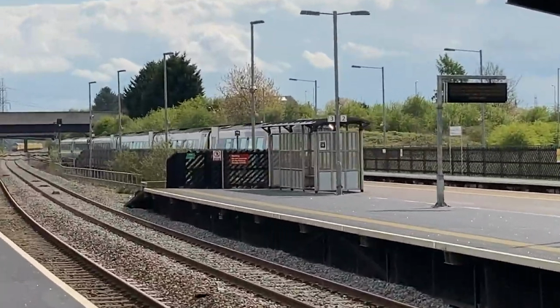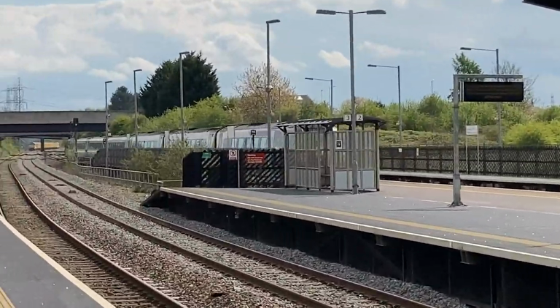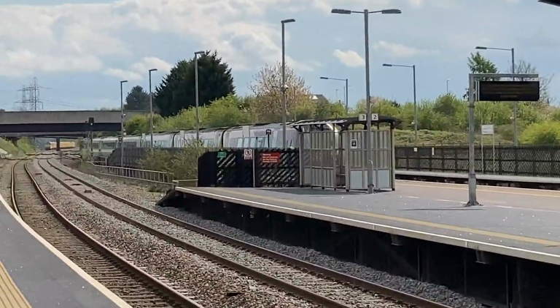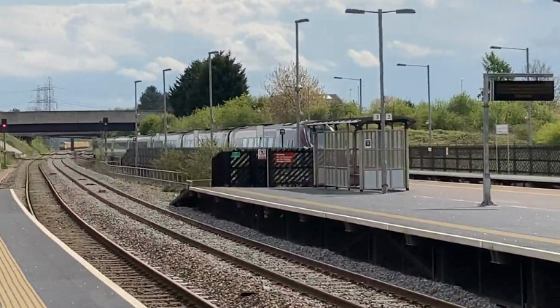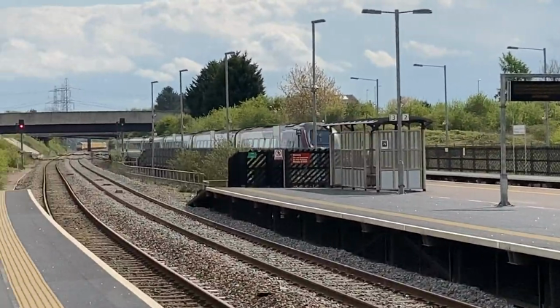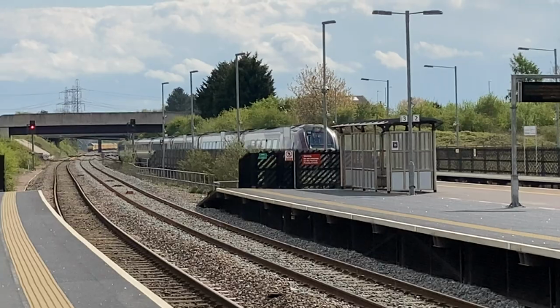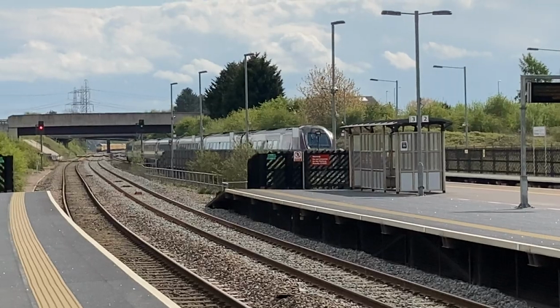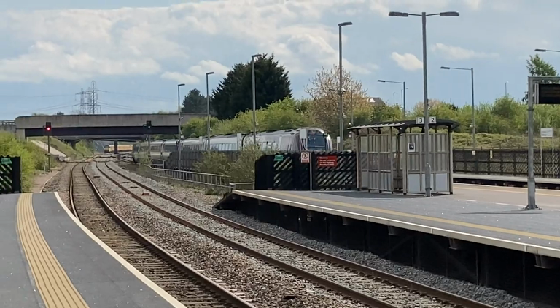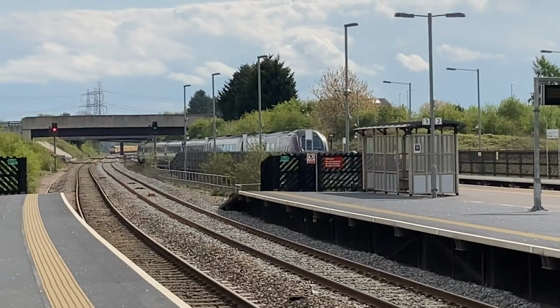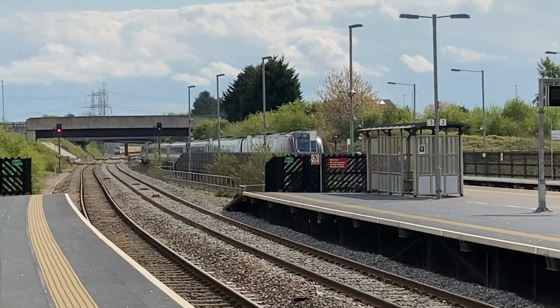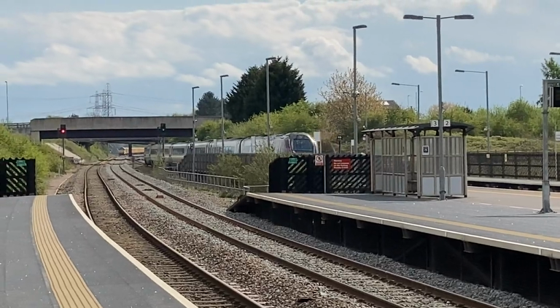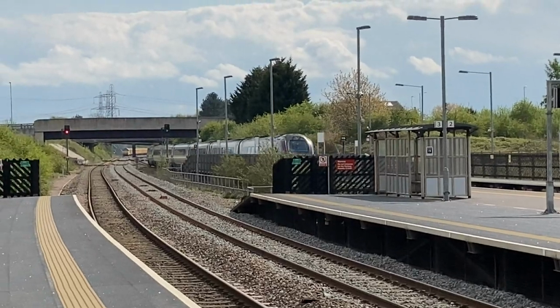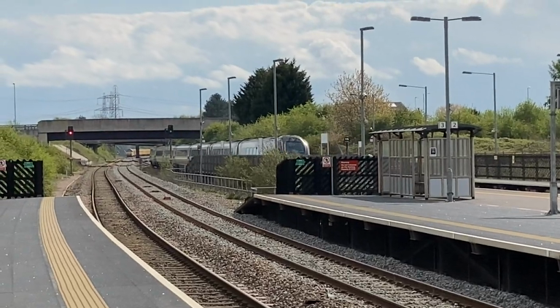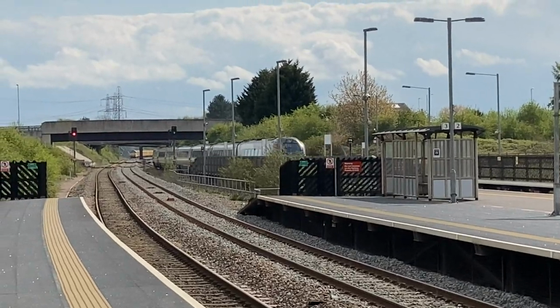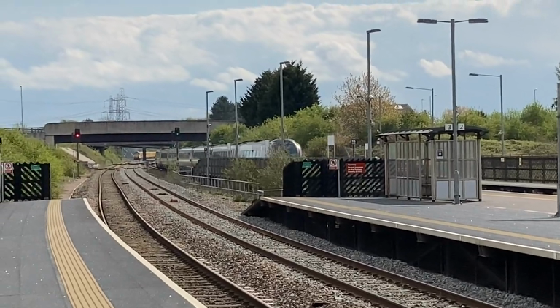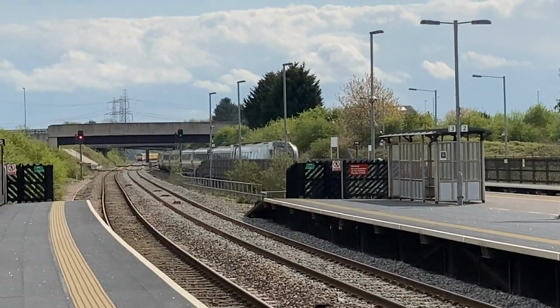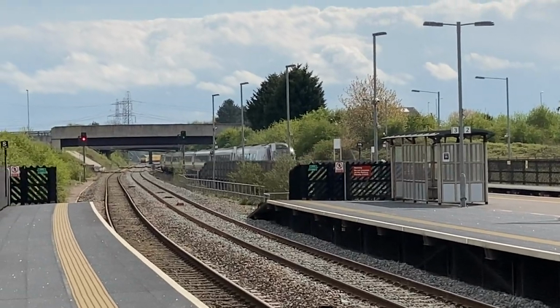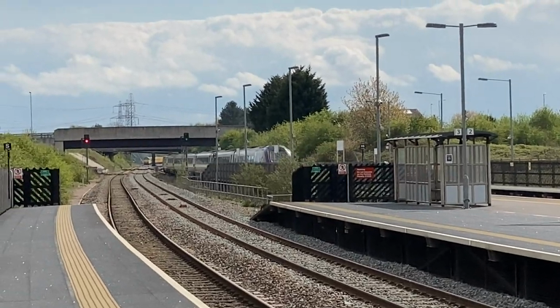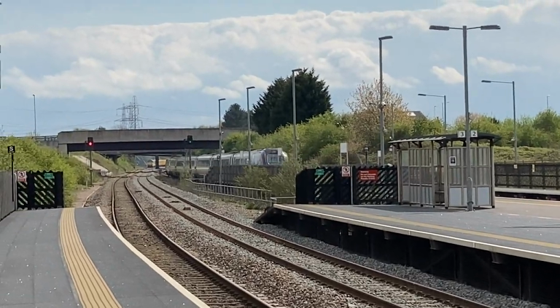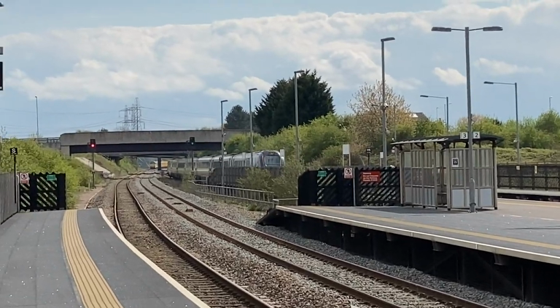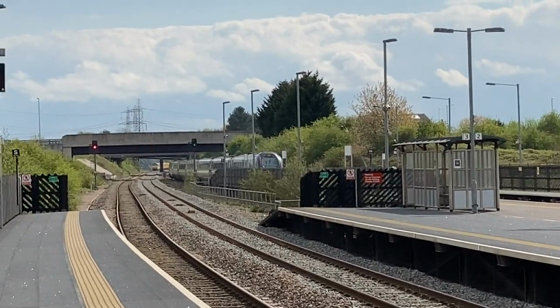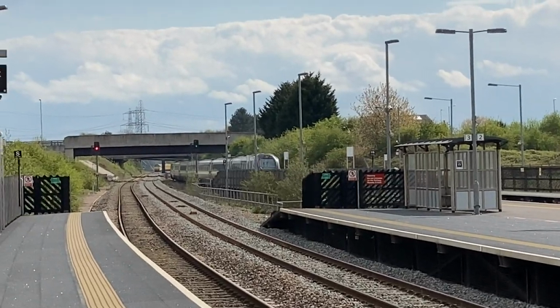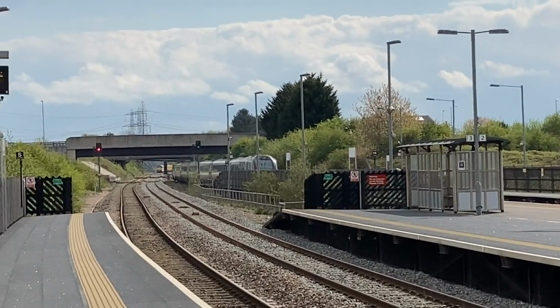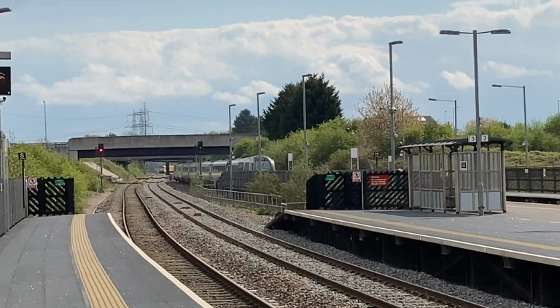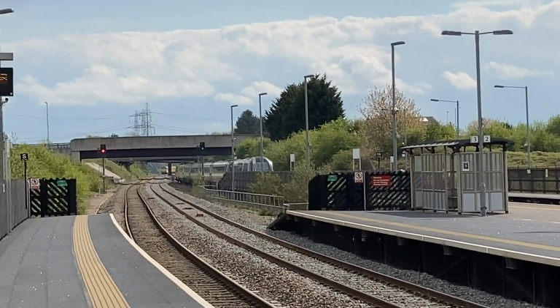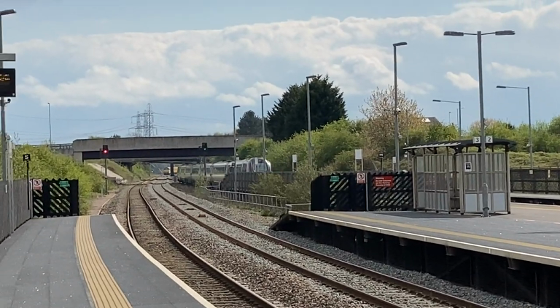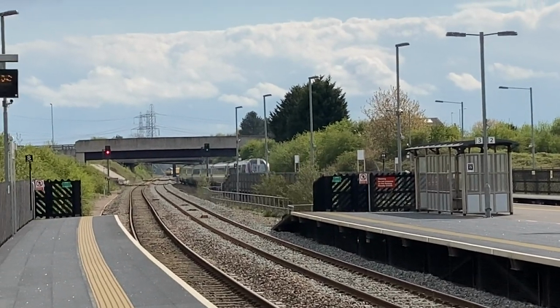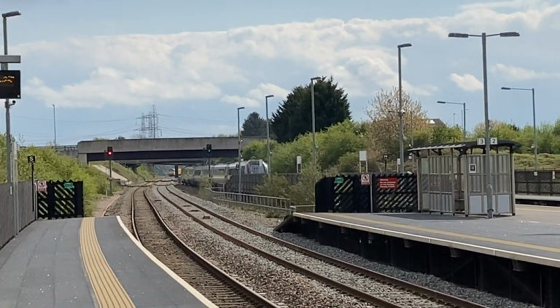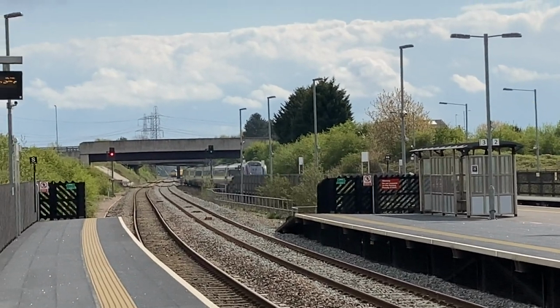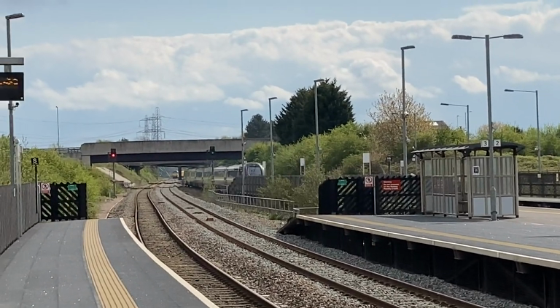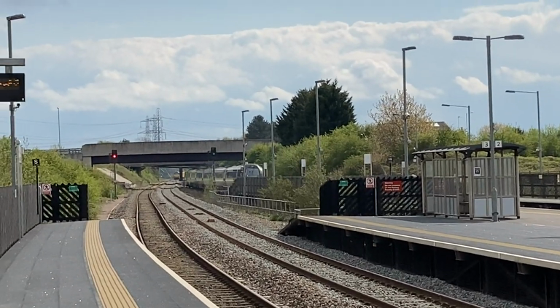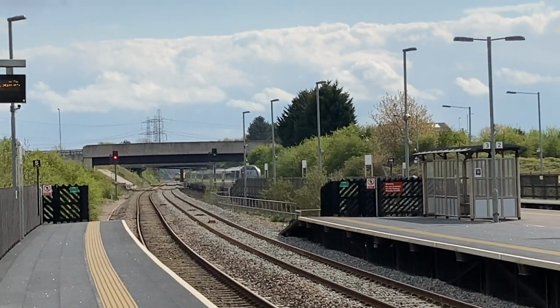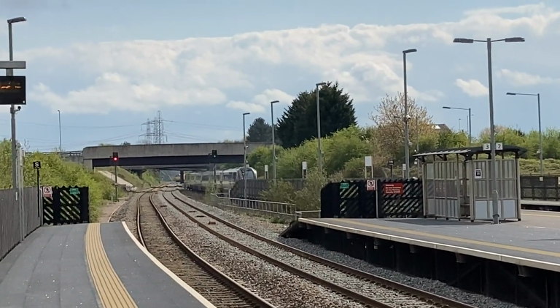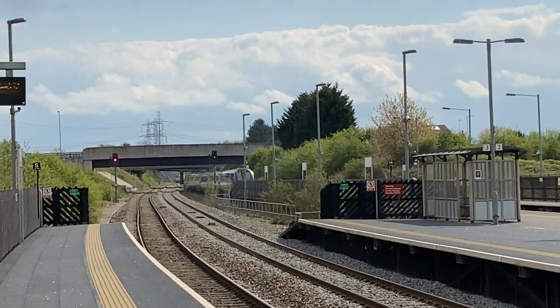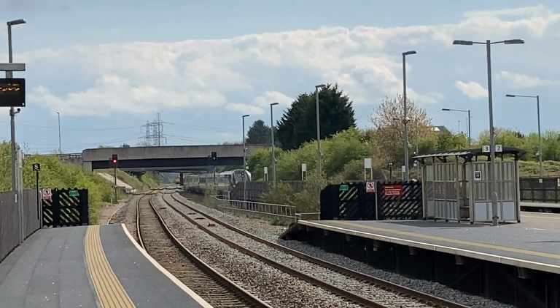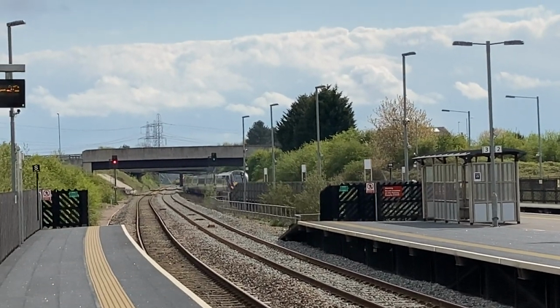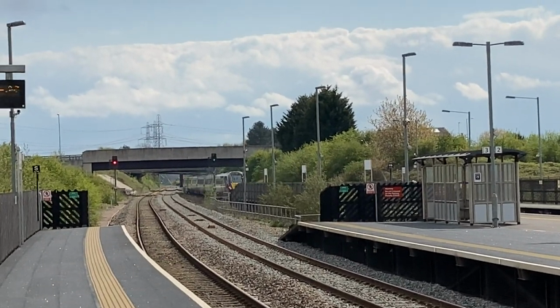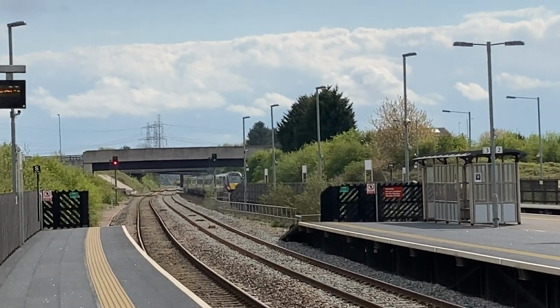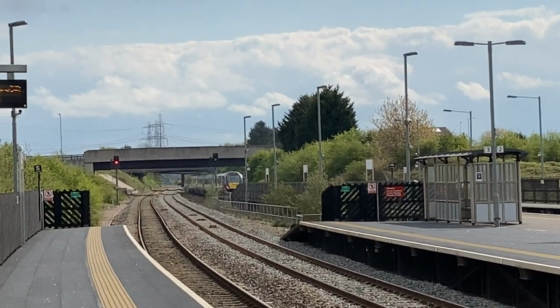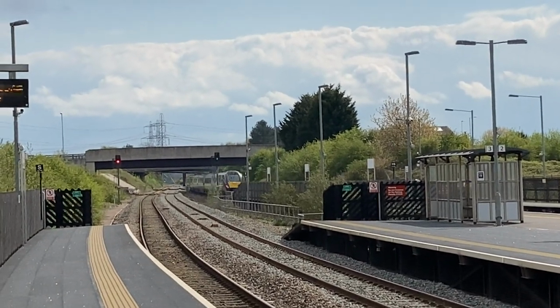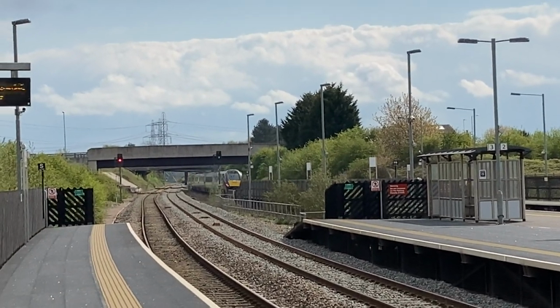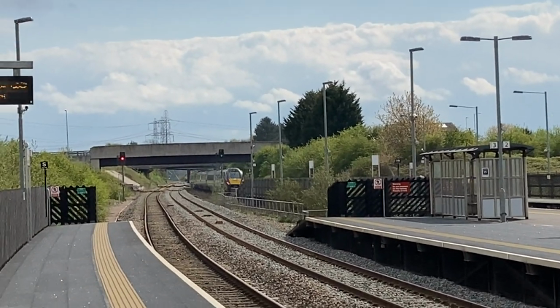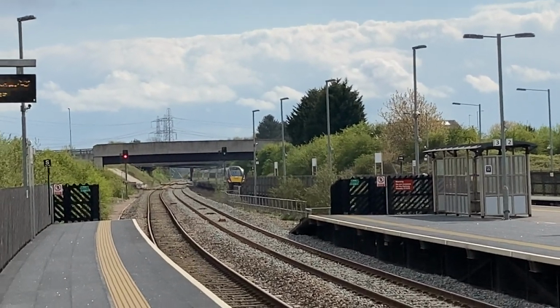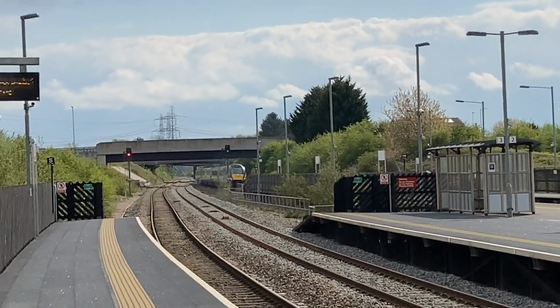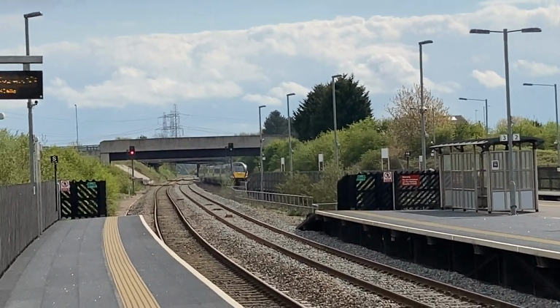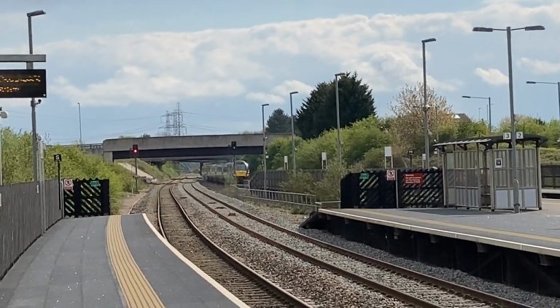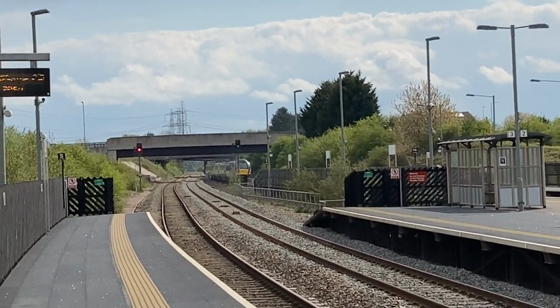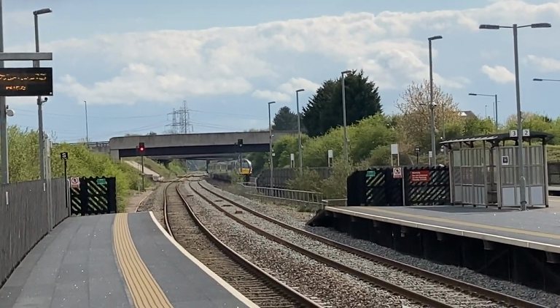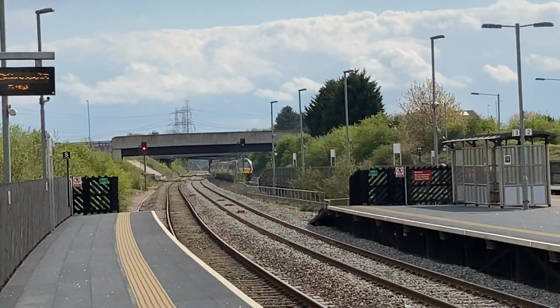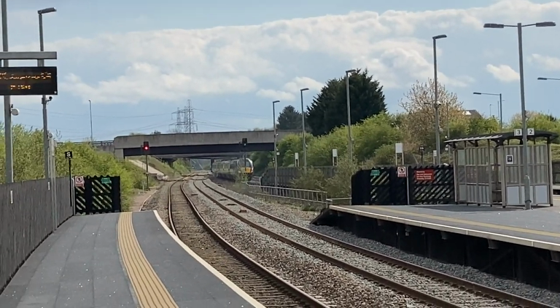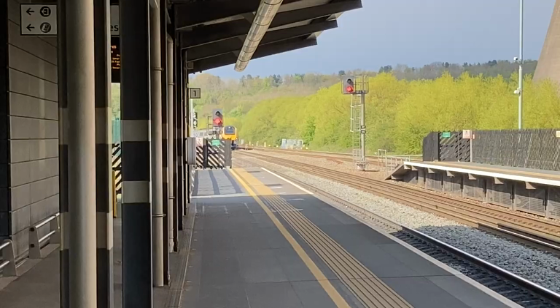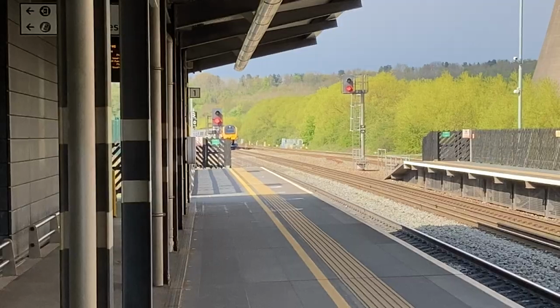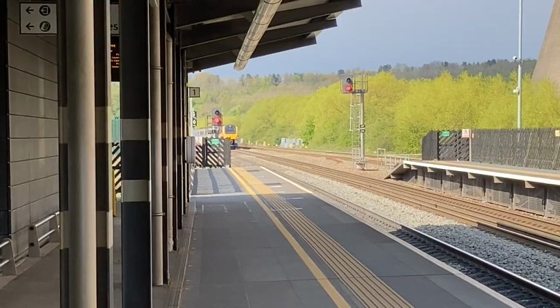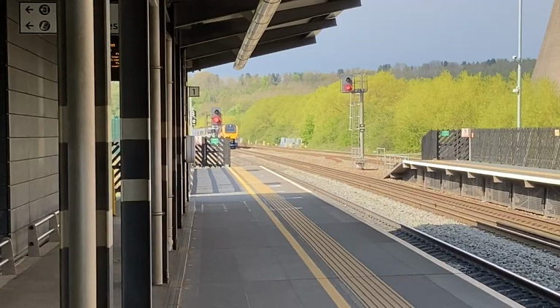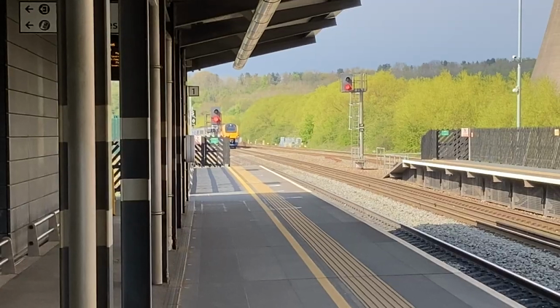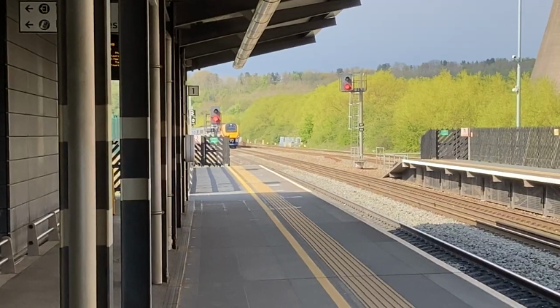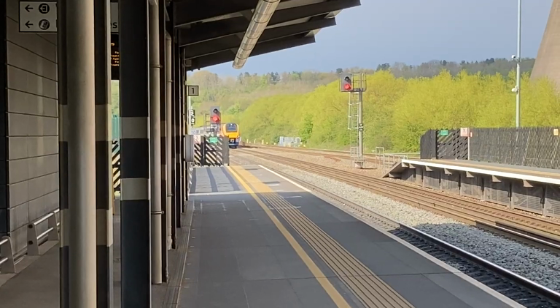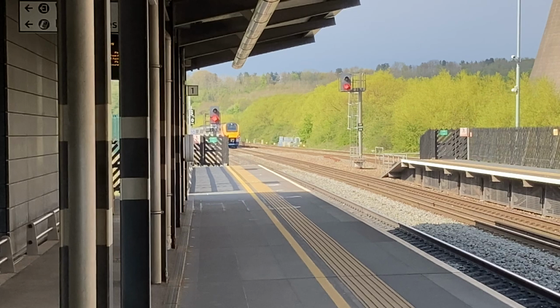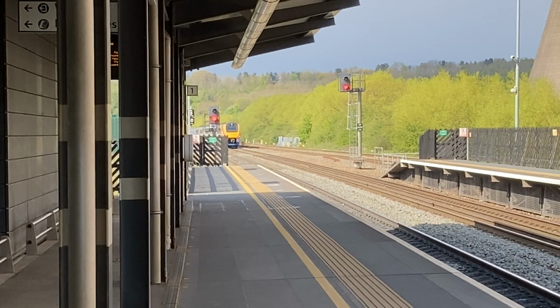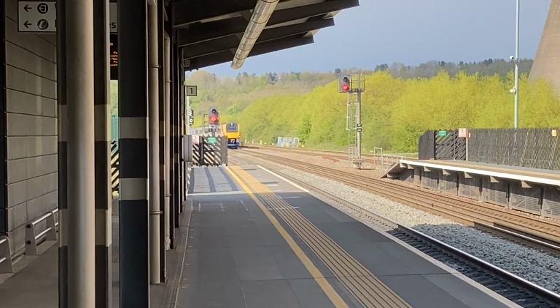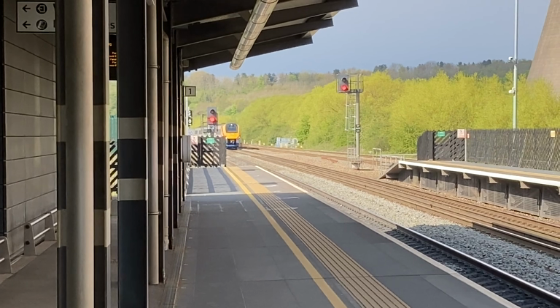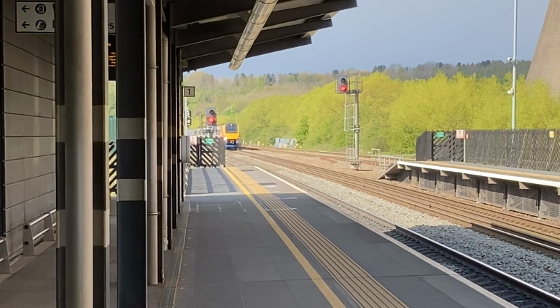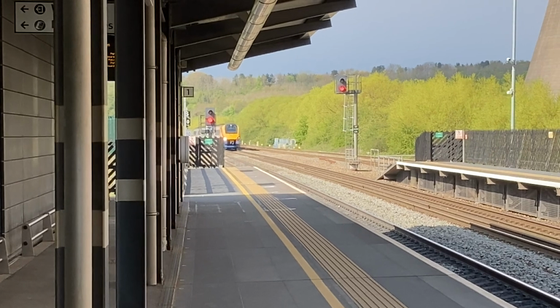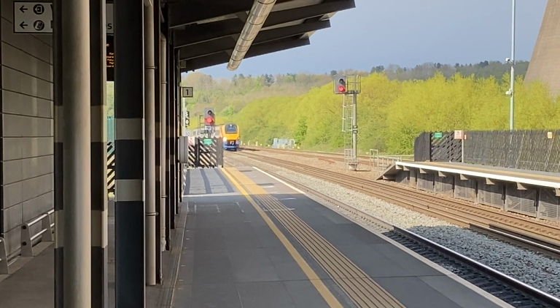Since the station opened, there were two separate bus services between the station and the airport, but both have since been withdrawn.